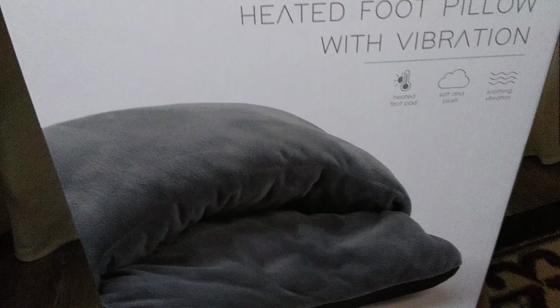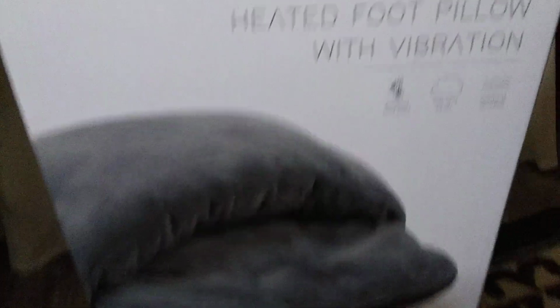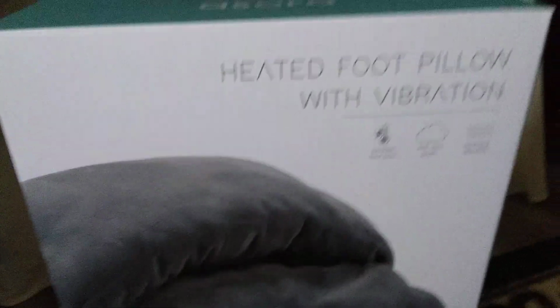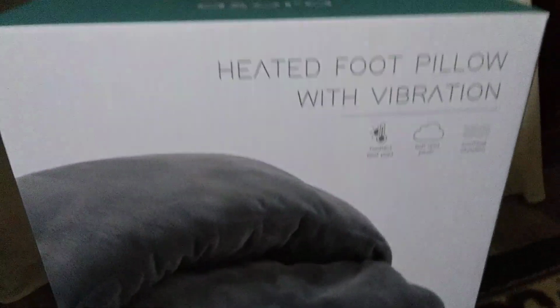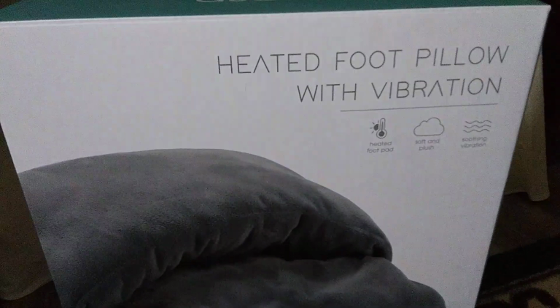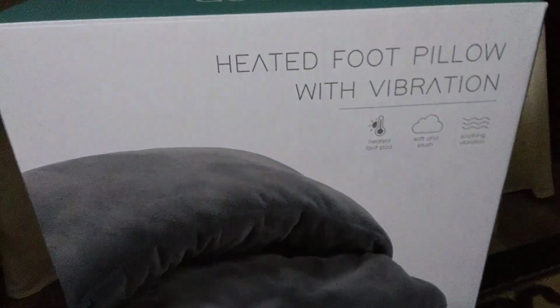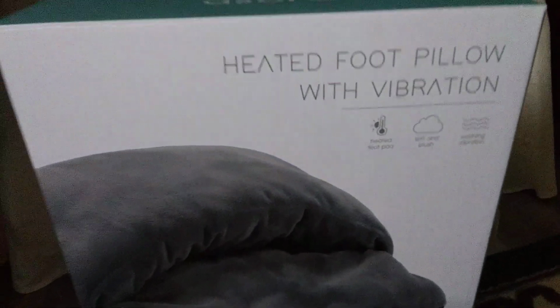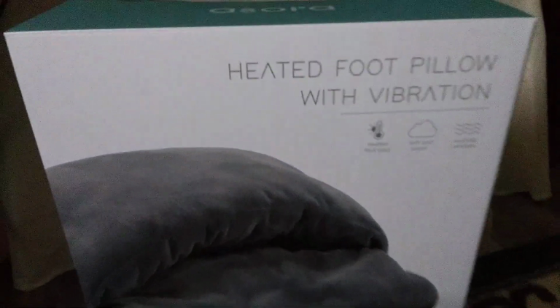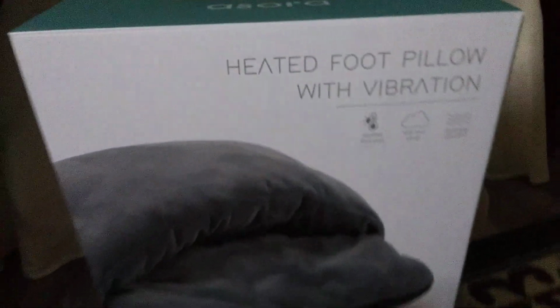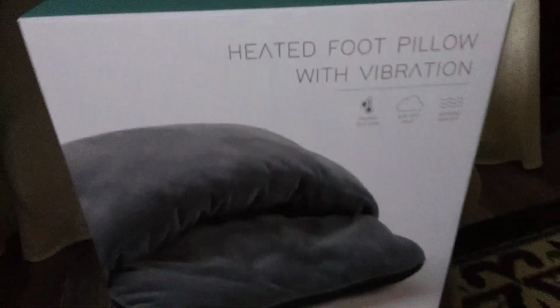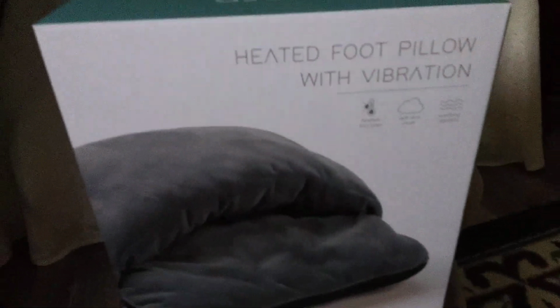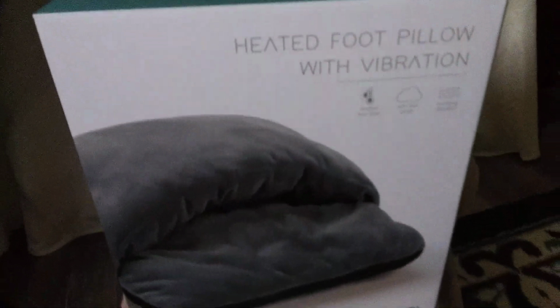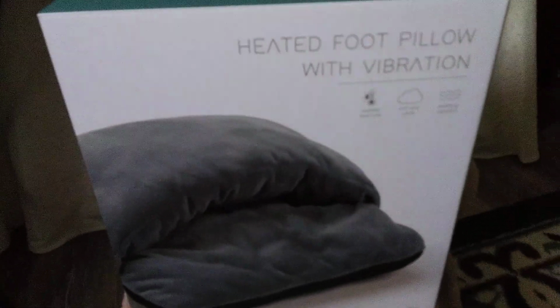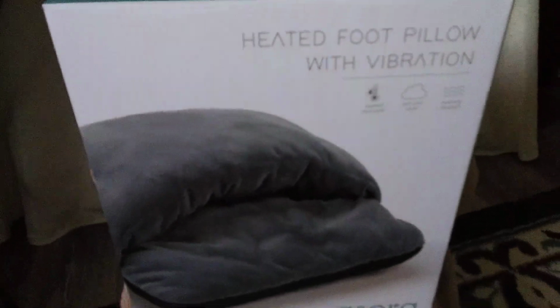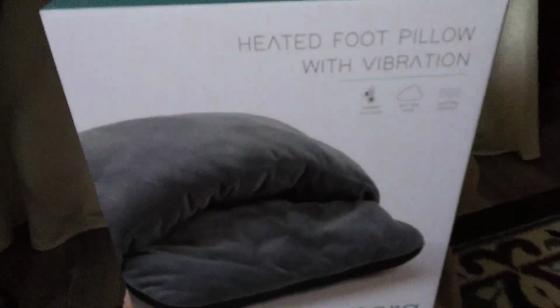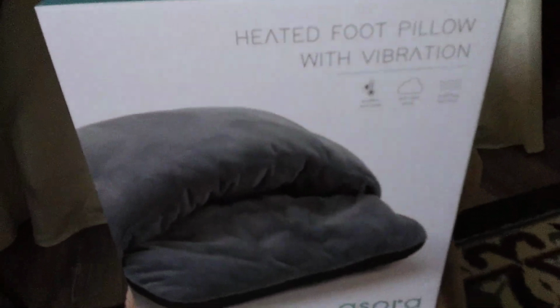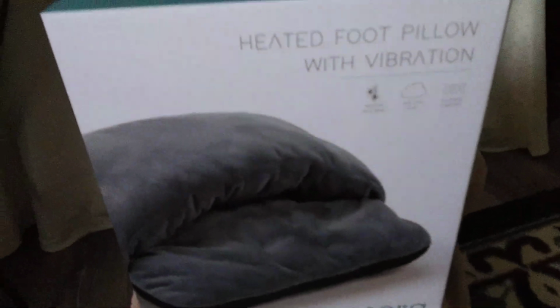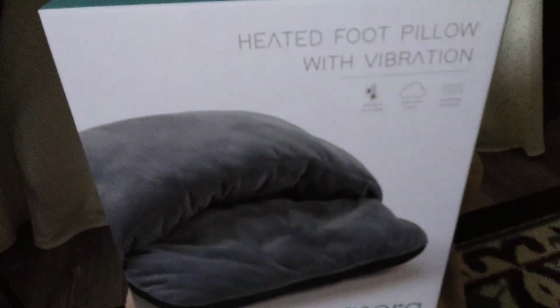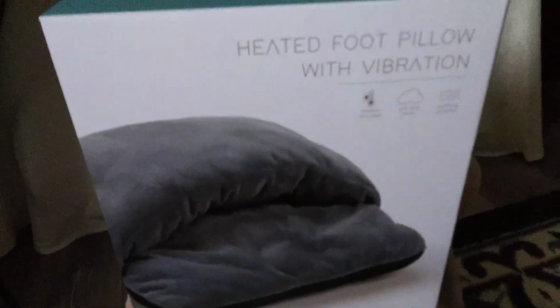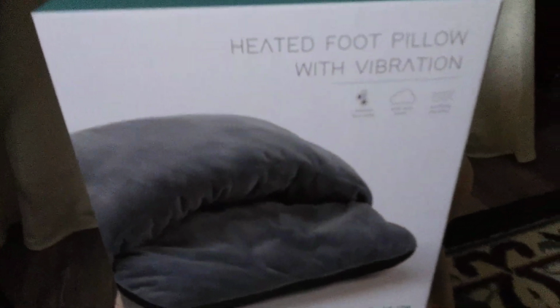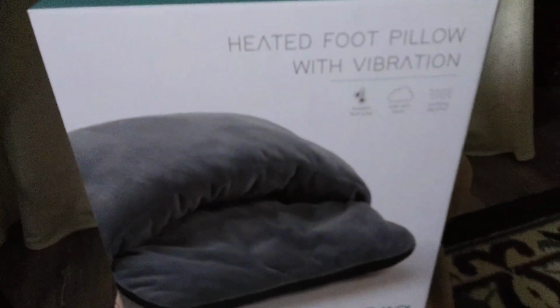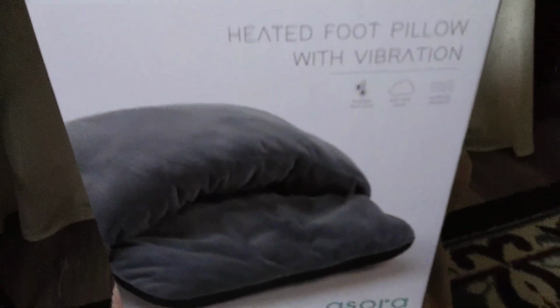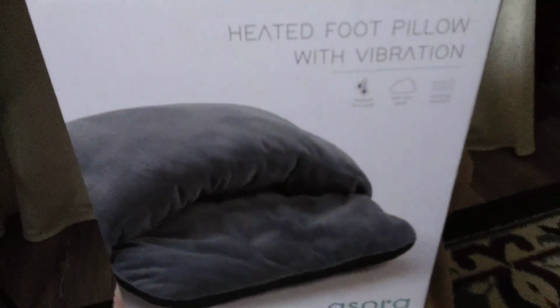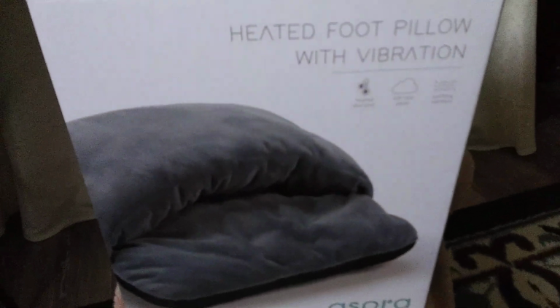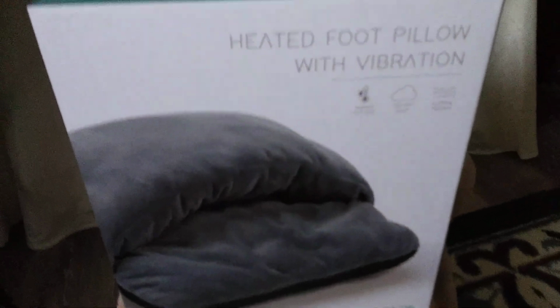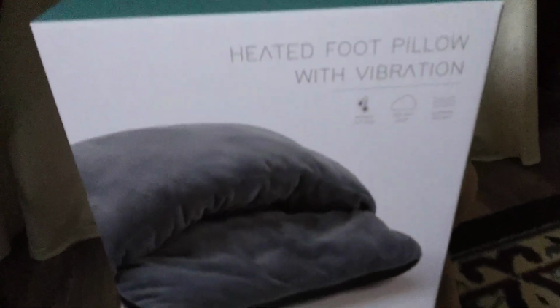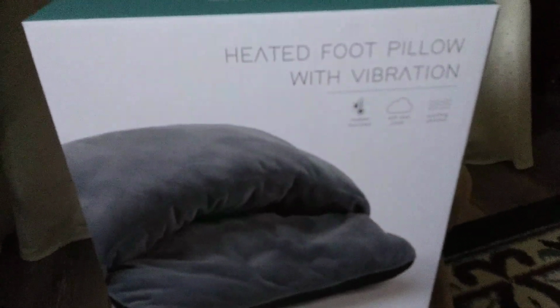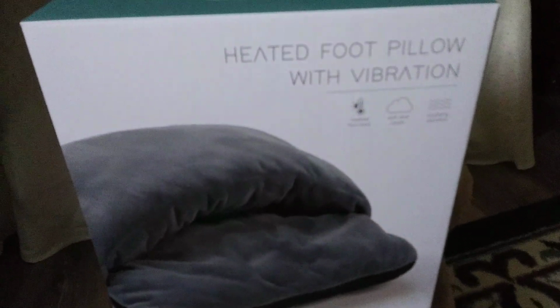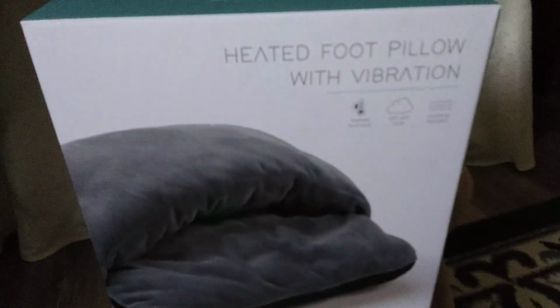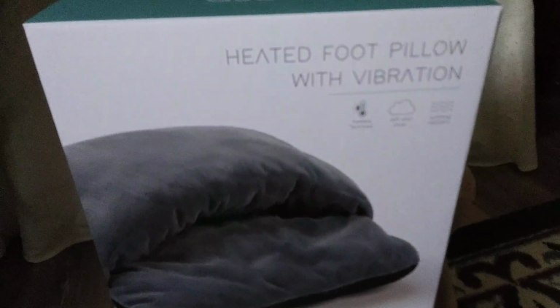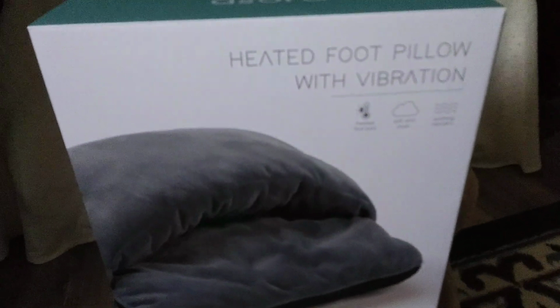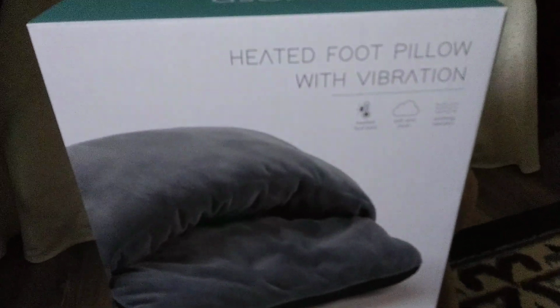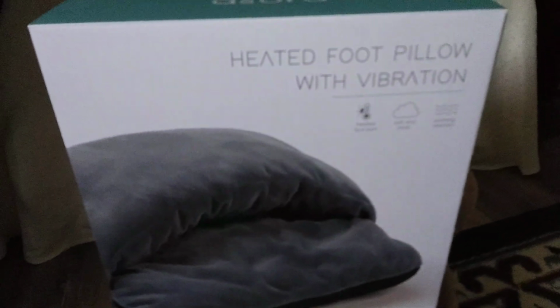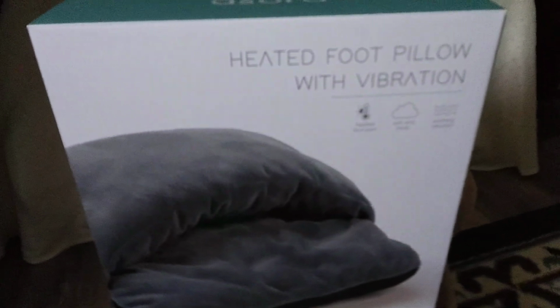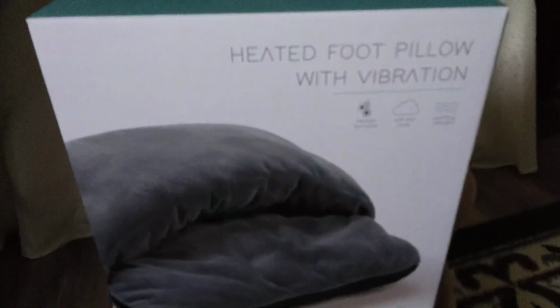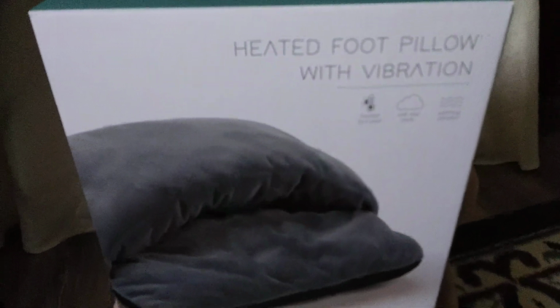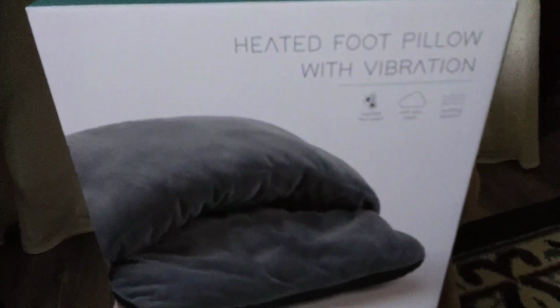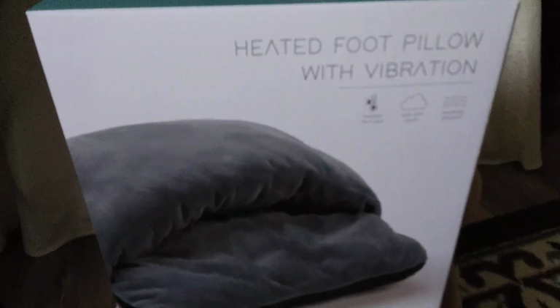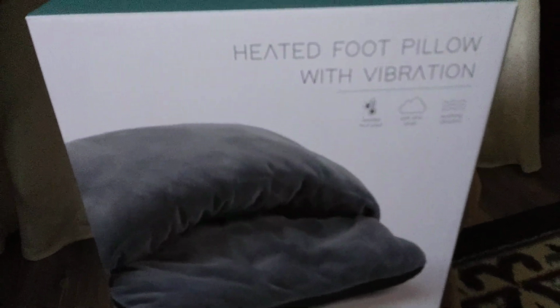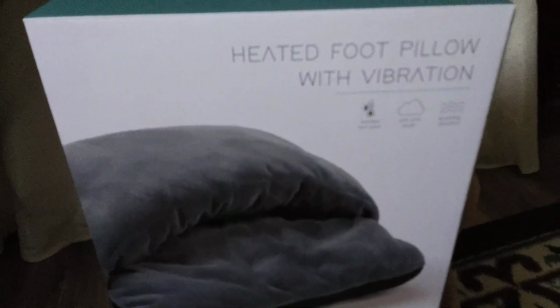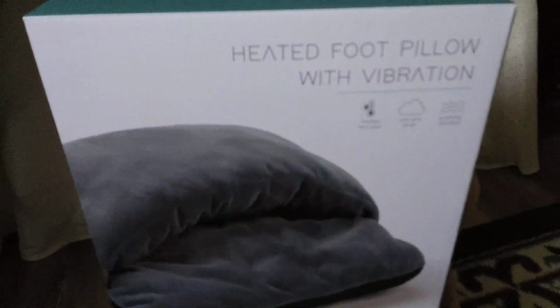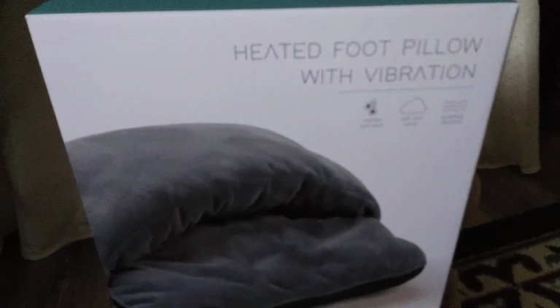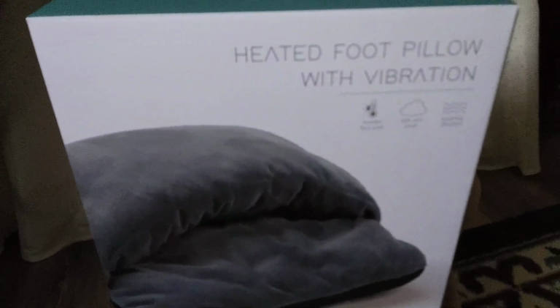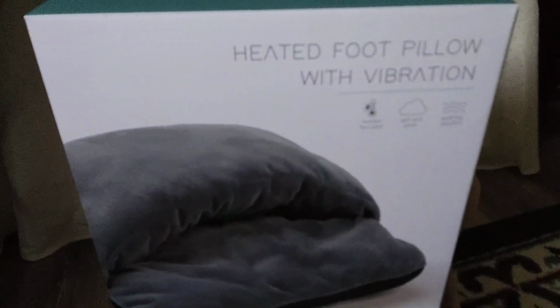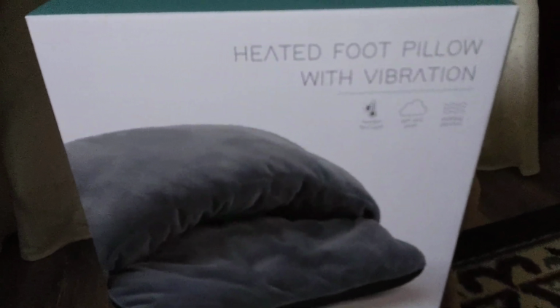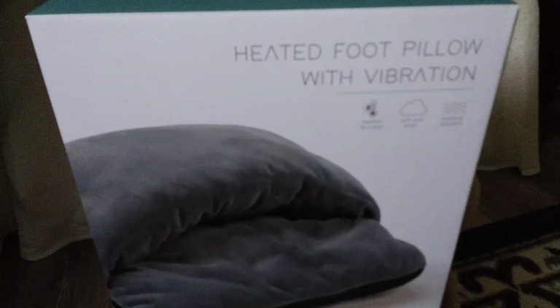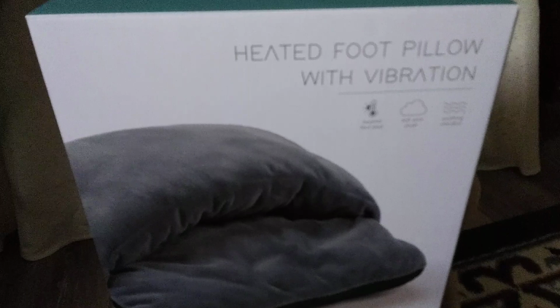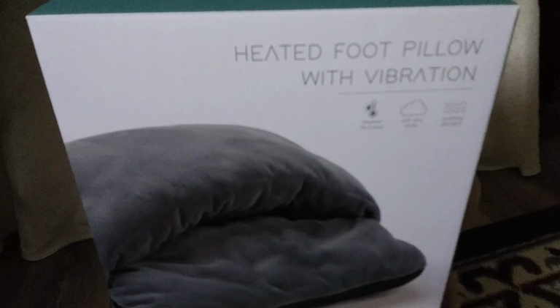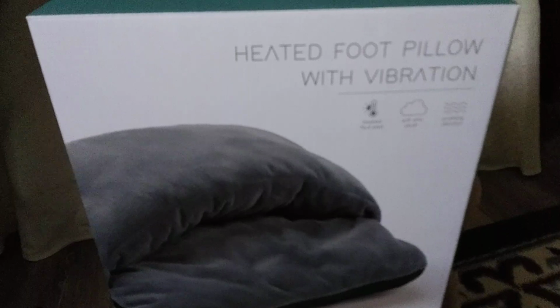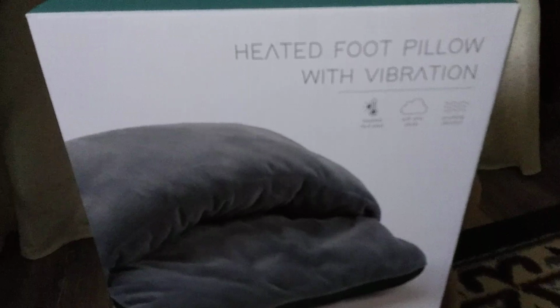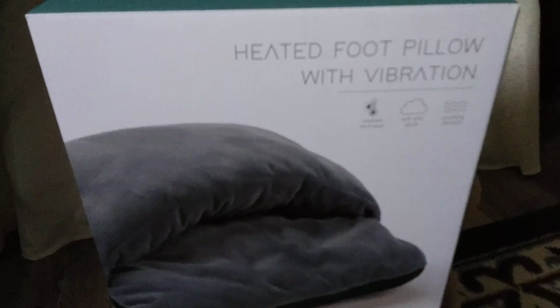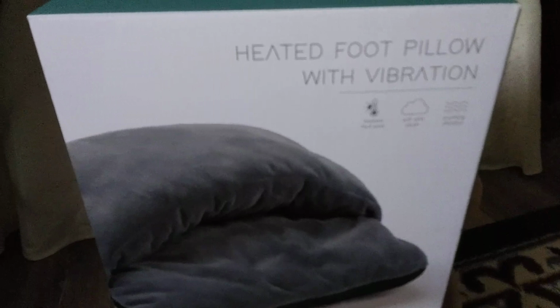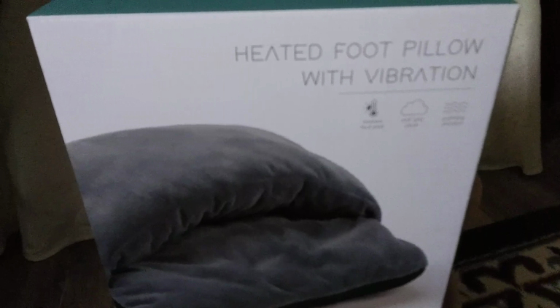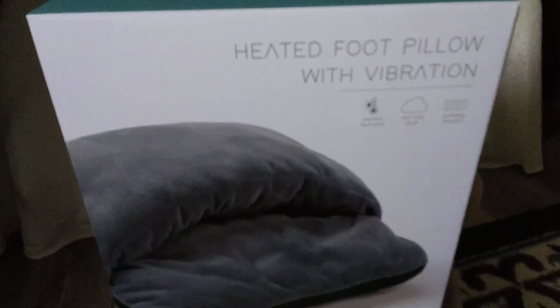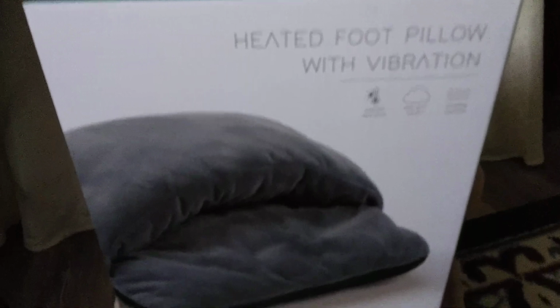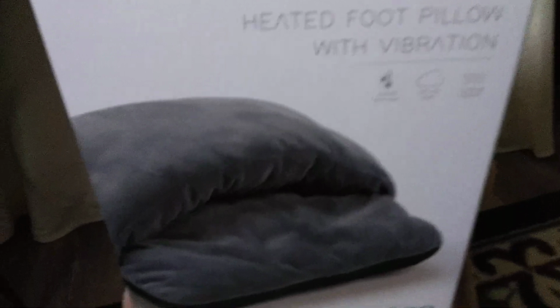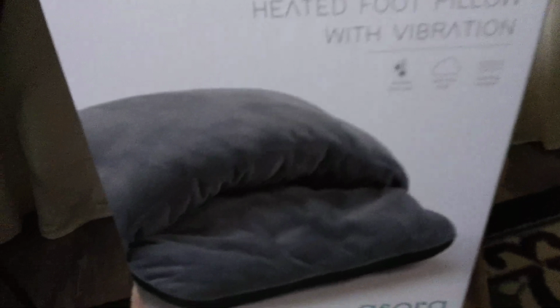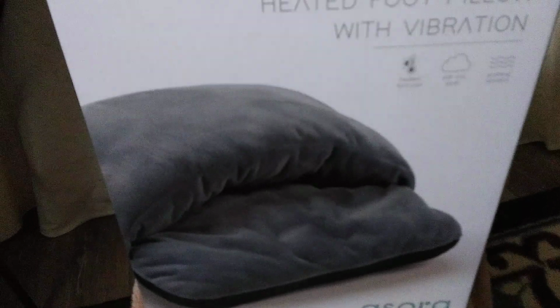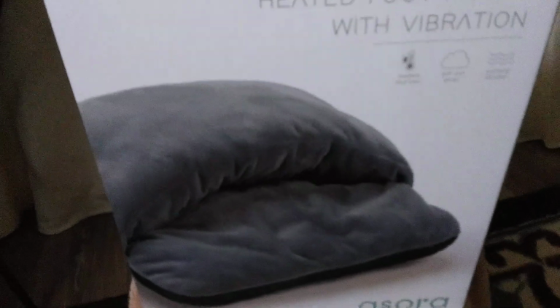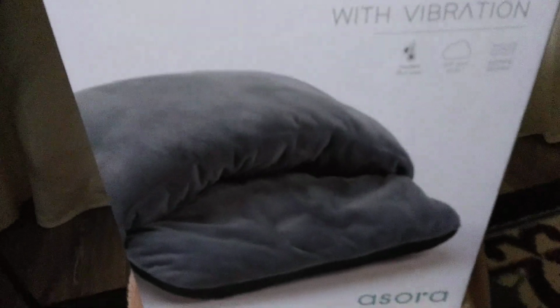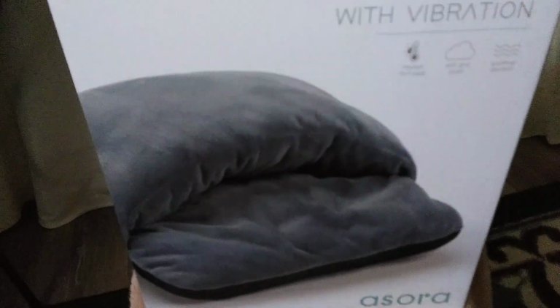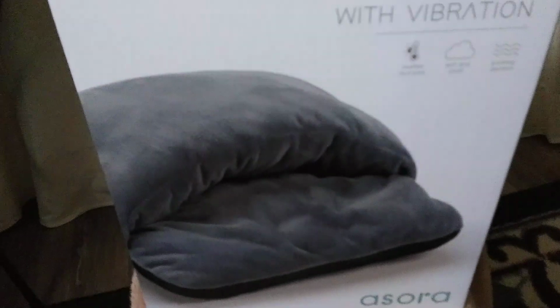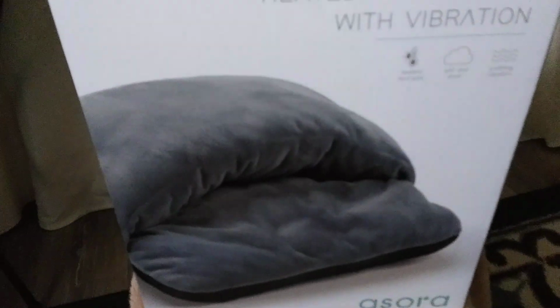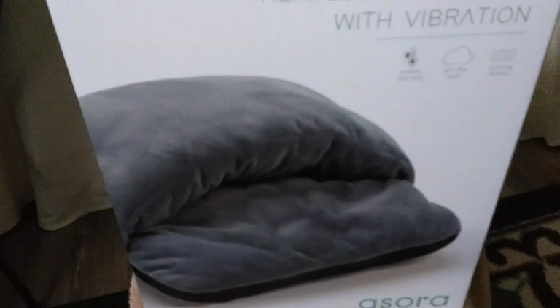Hi guys, welcome back to my channel. Today I'm going to be doing a review on the heated foot pillow with vibration.